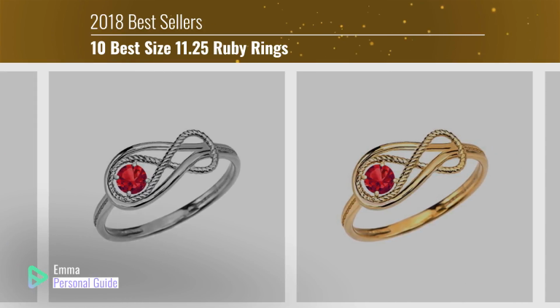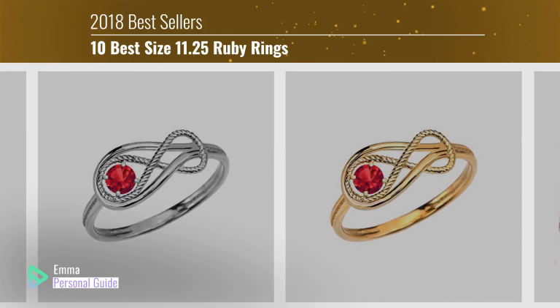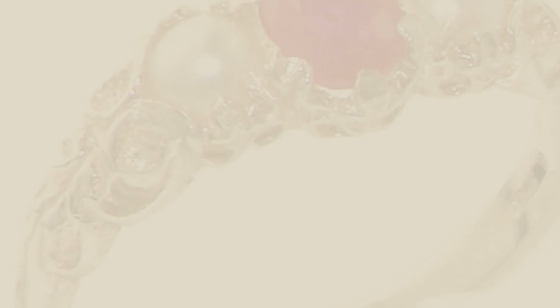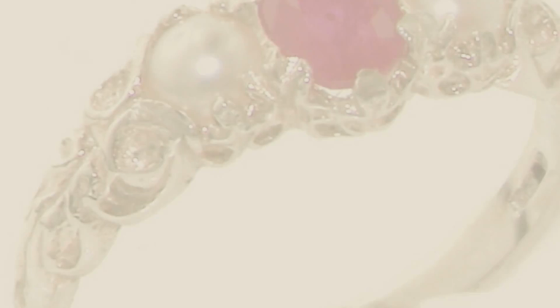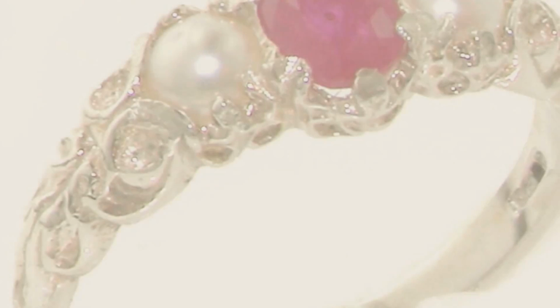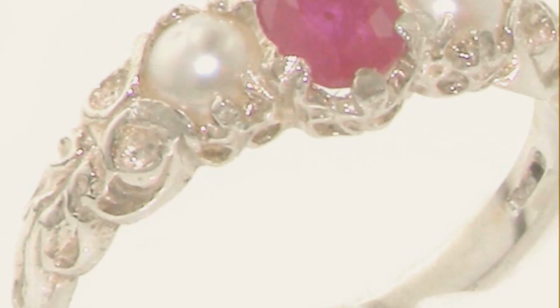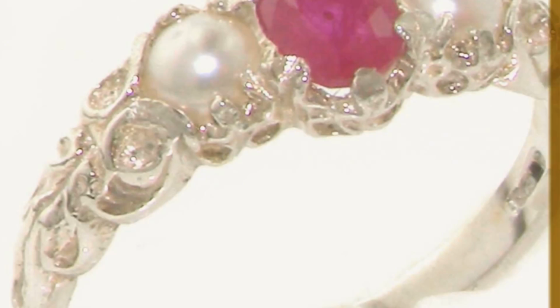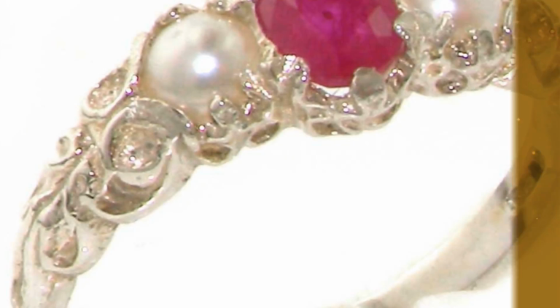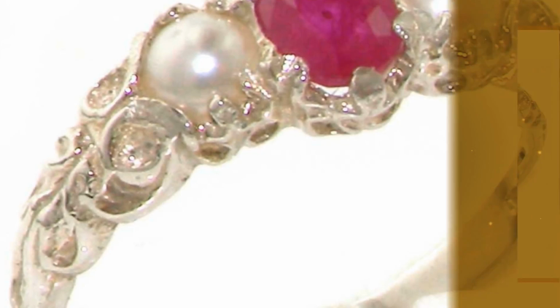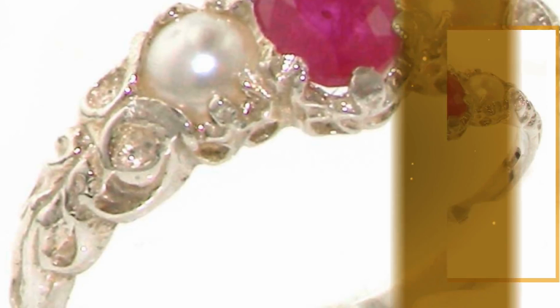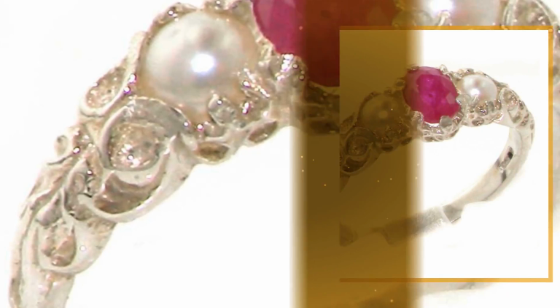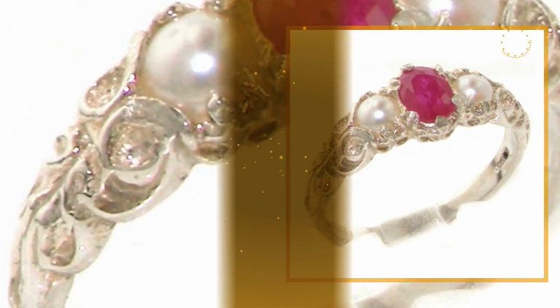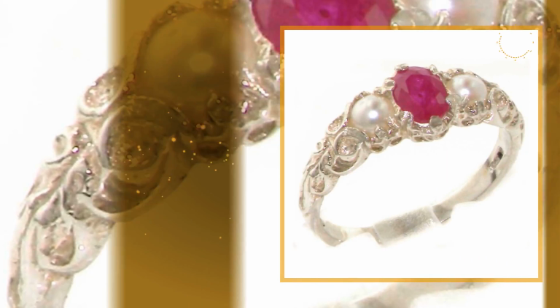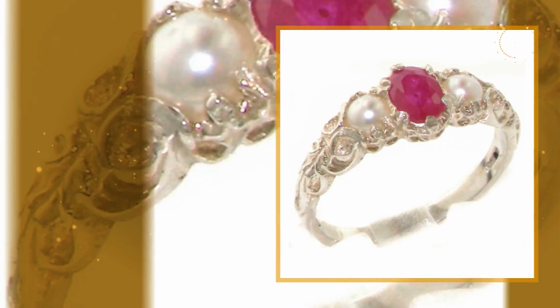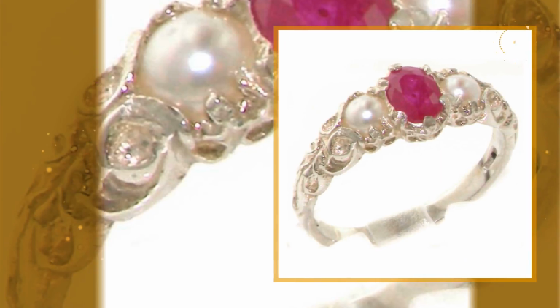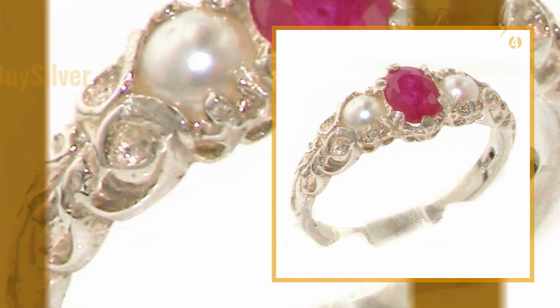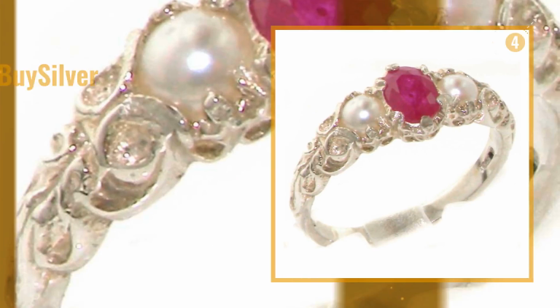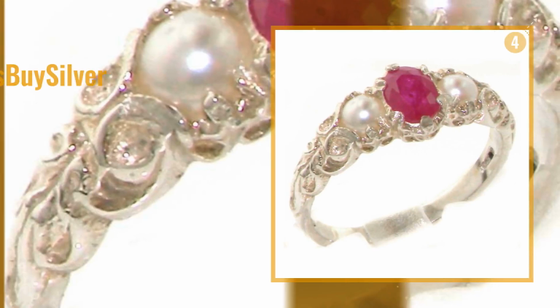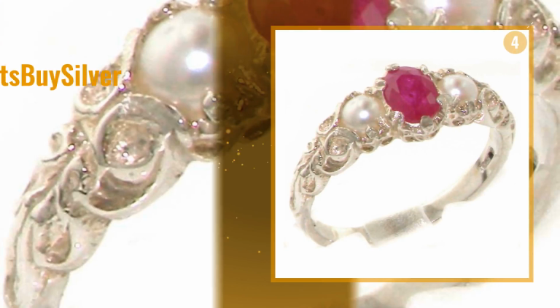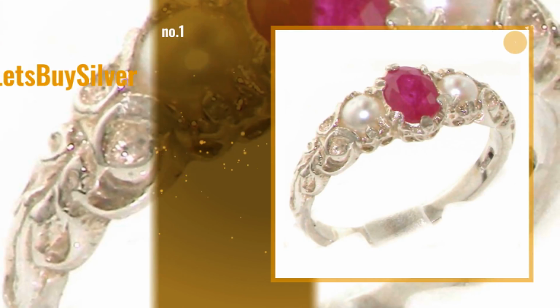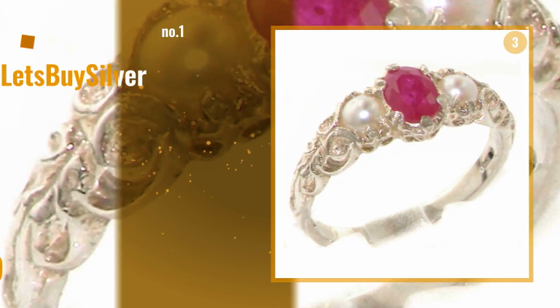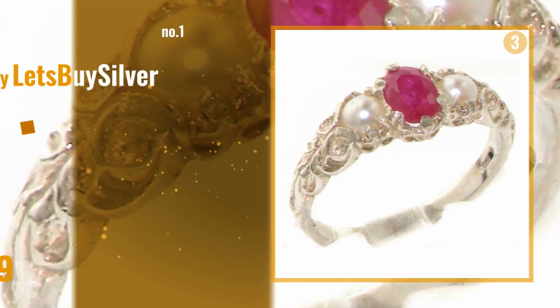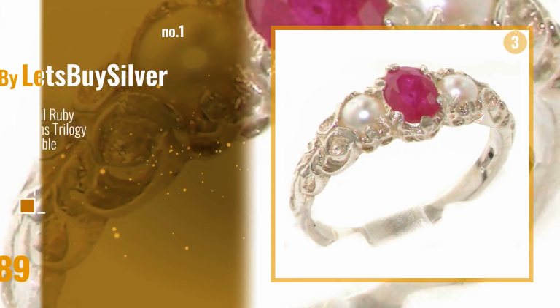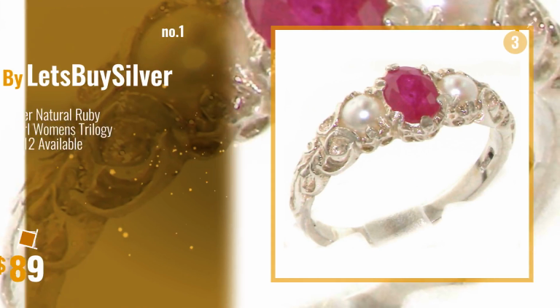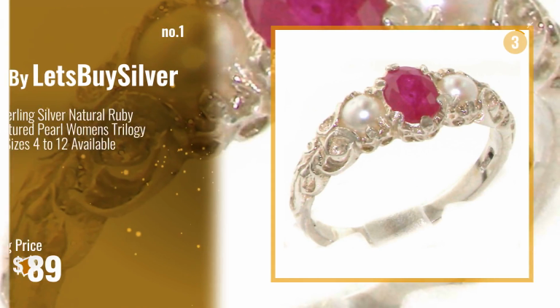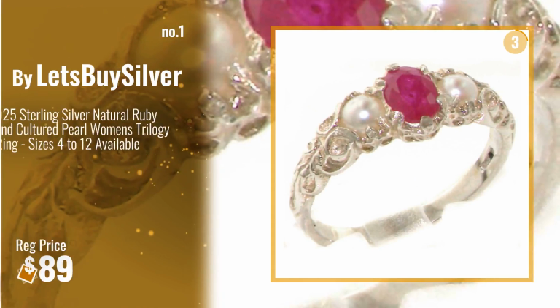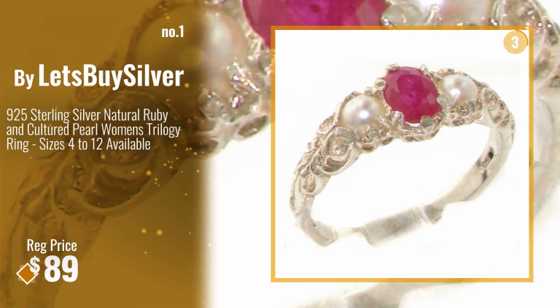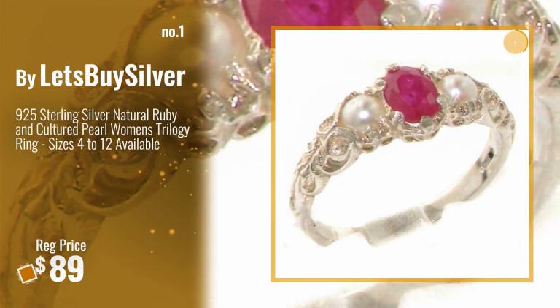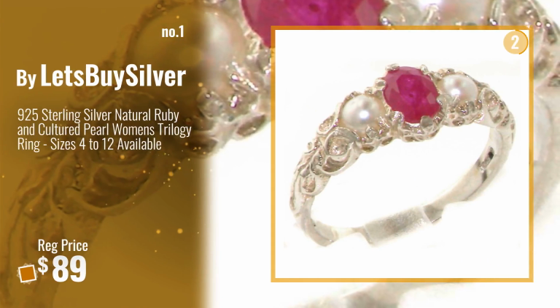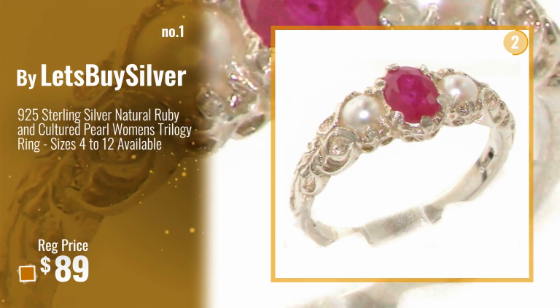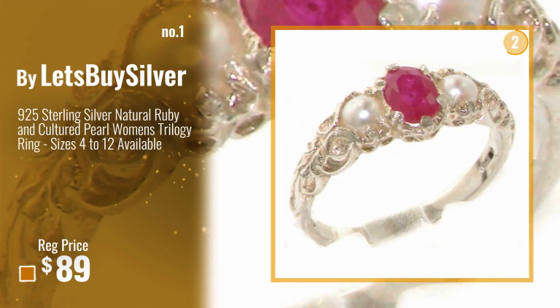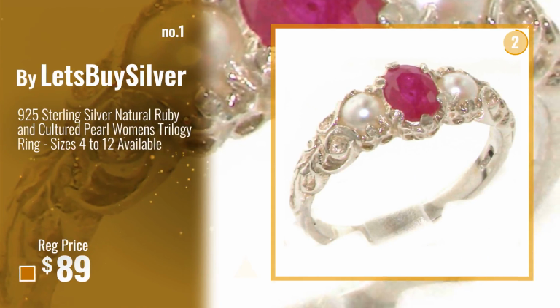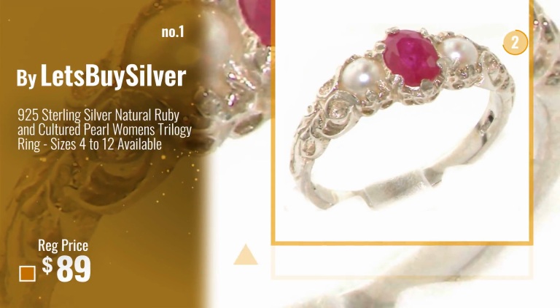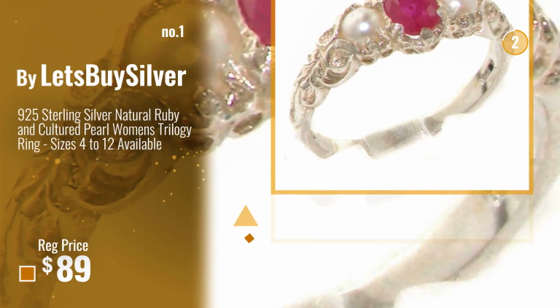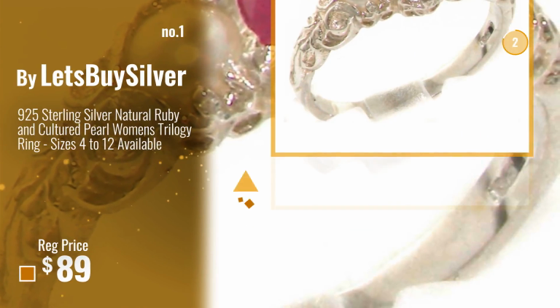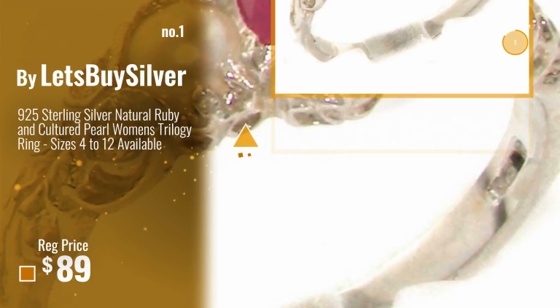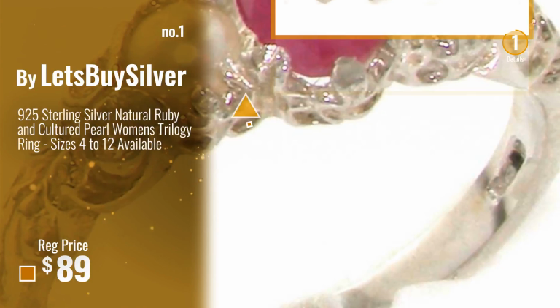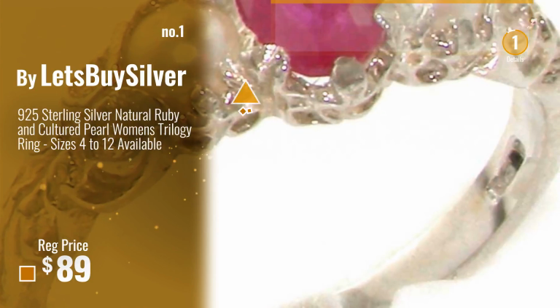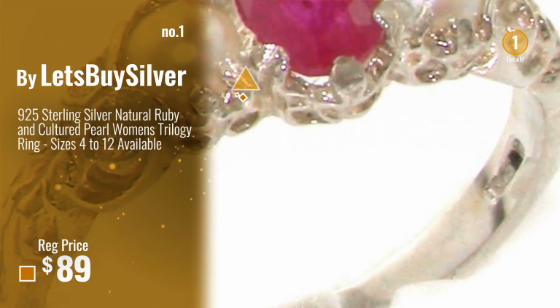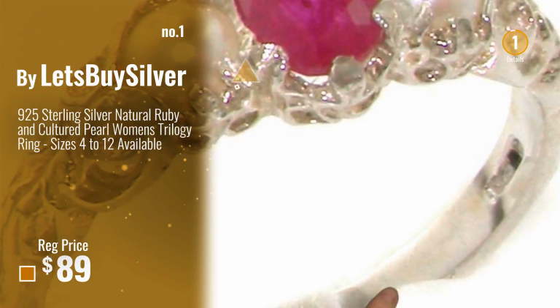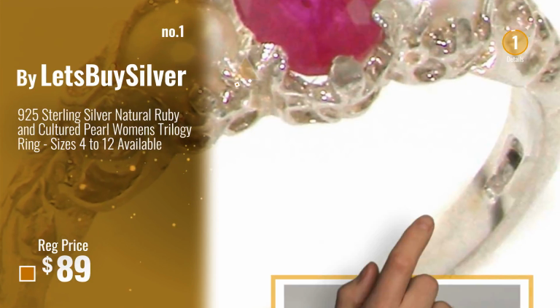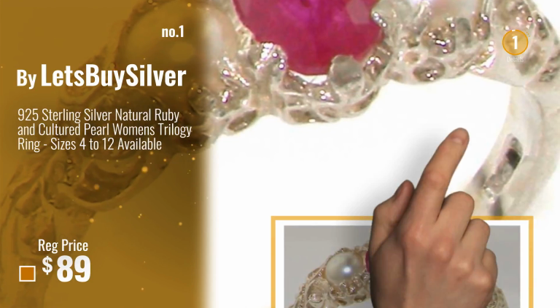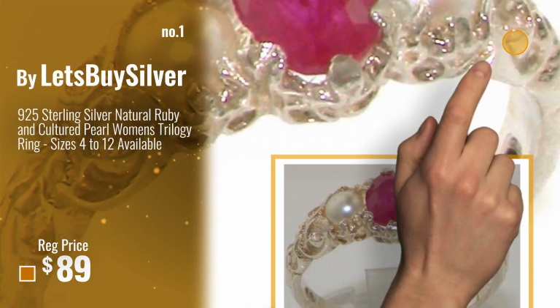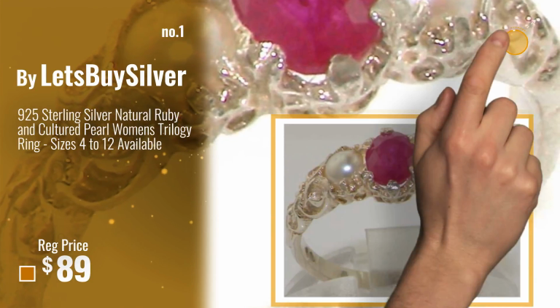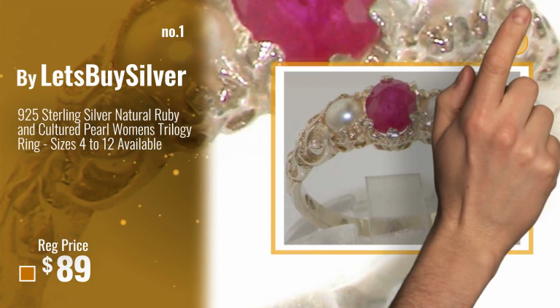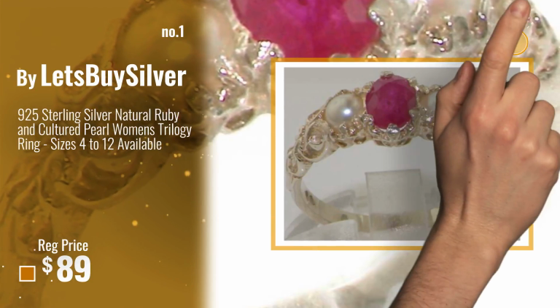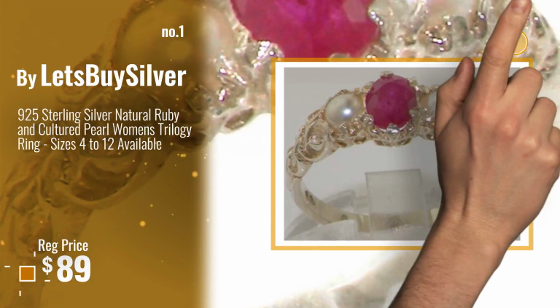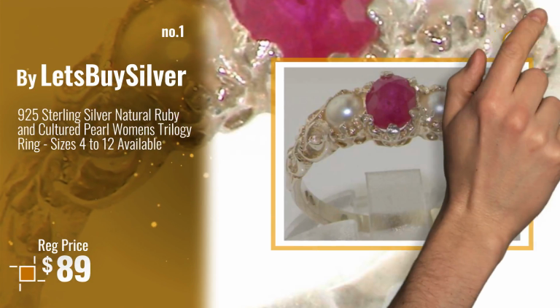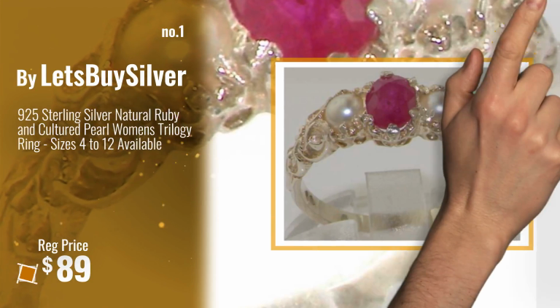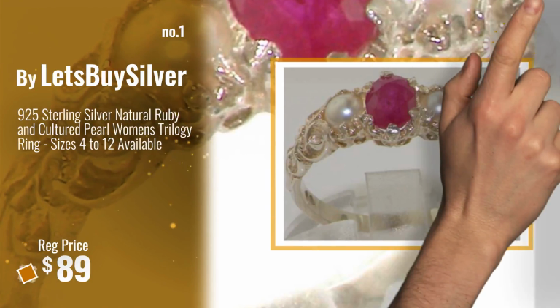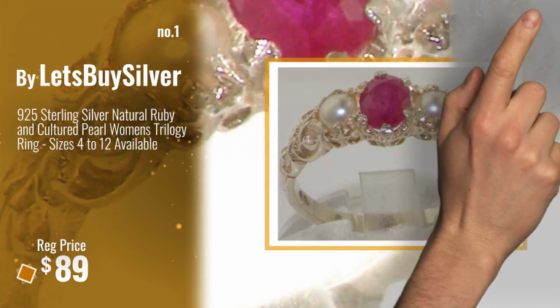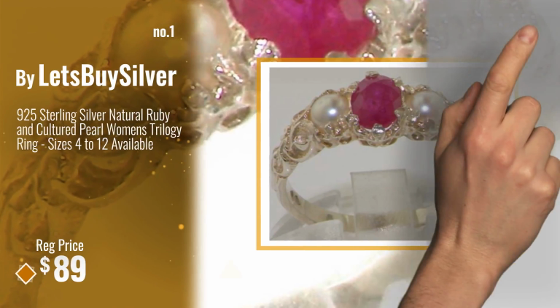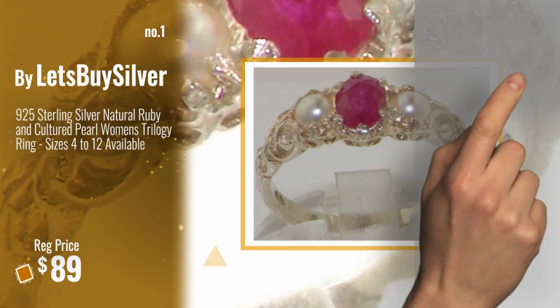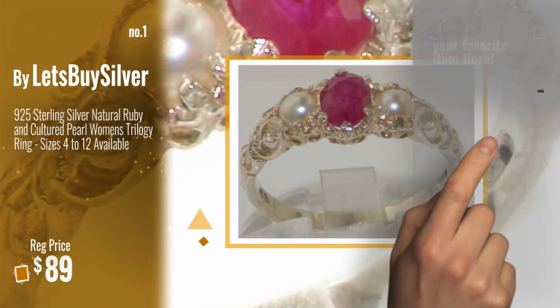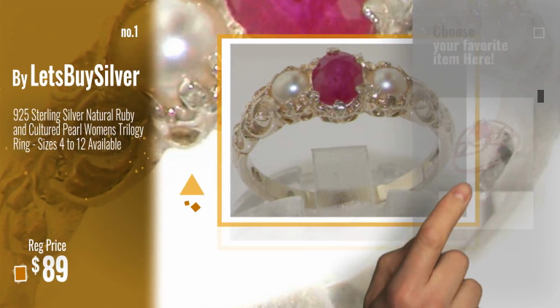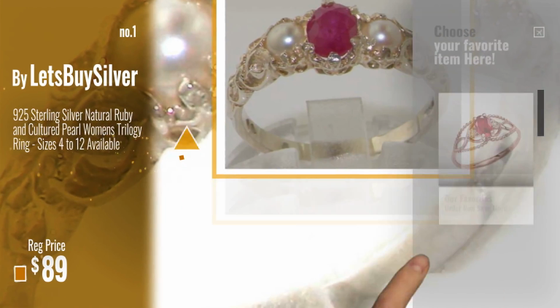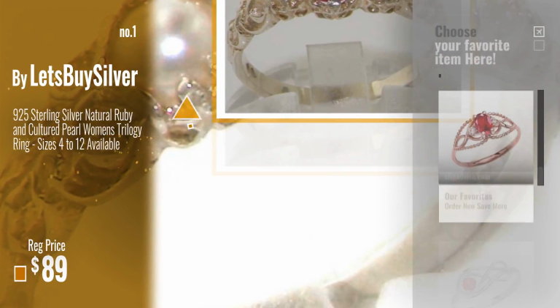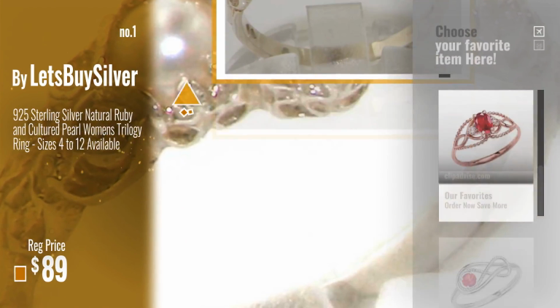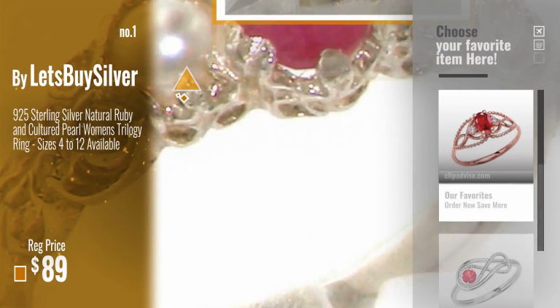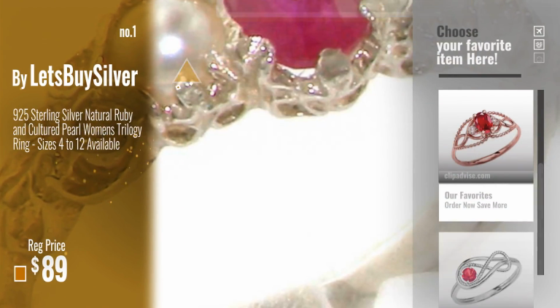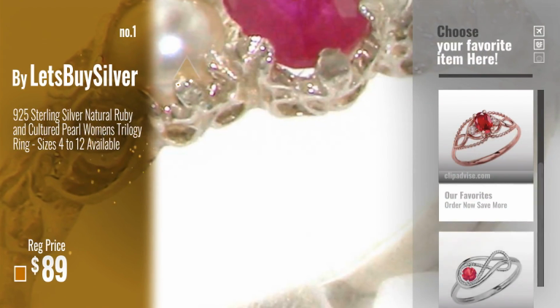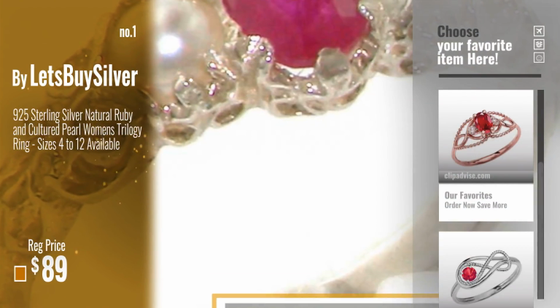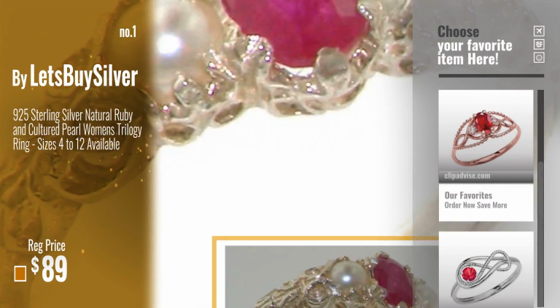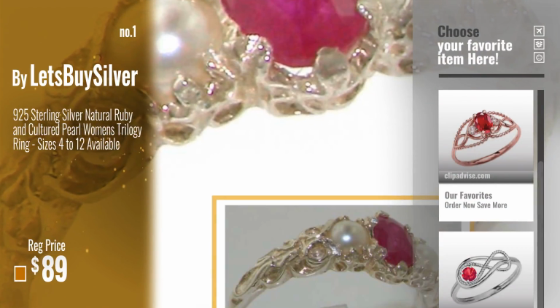Number 1 — Best Seller, by Let's Buy Silver. Watch this video and choose your favorite.